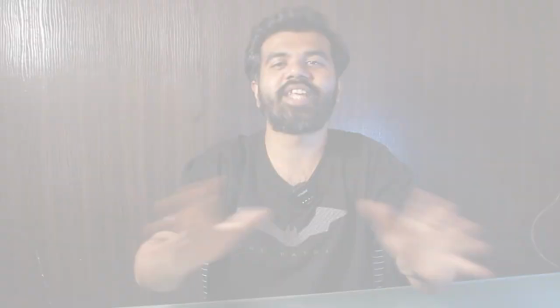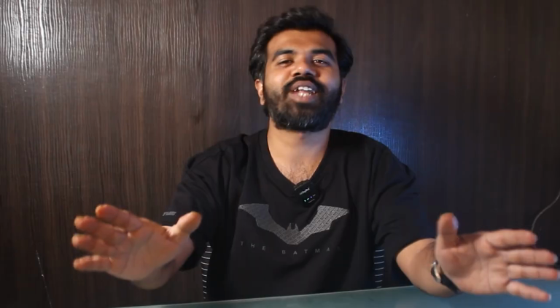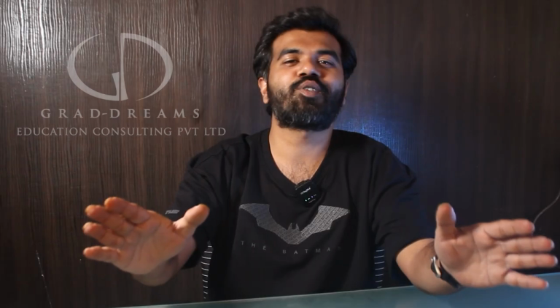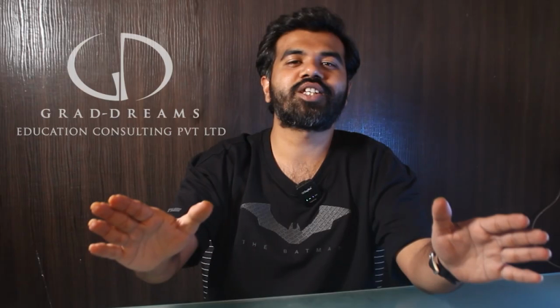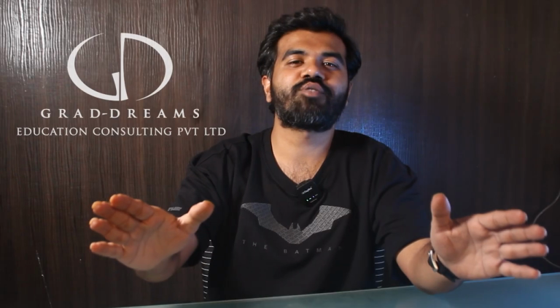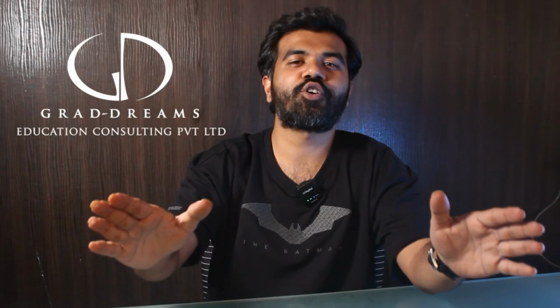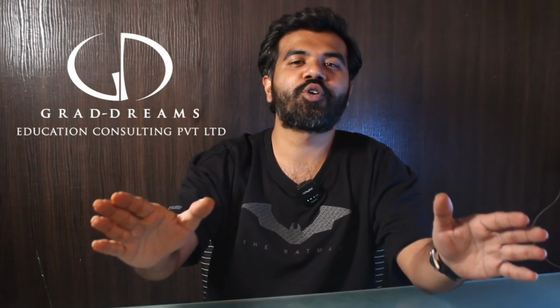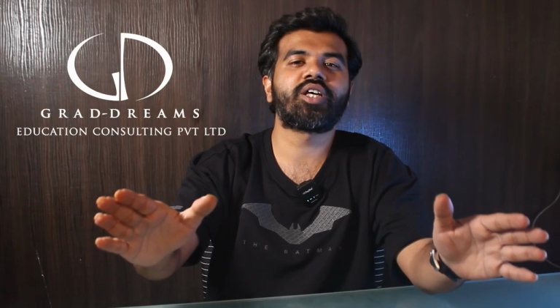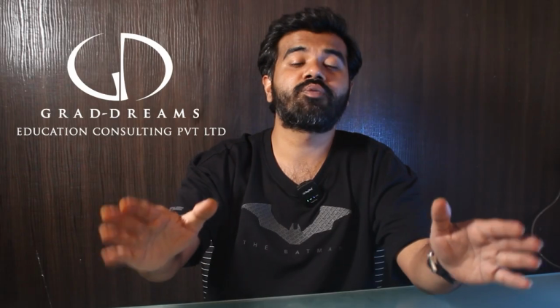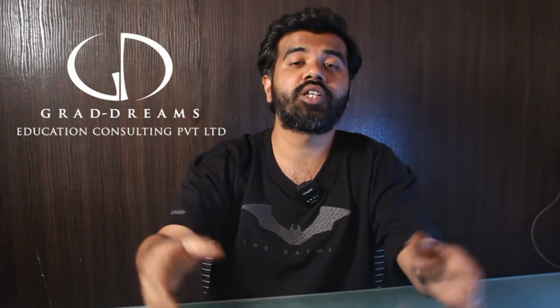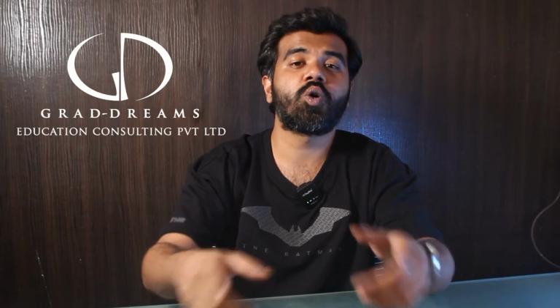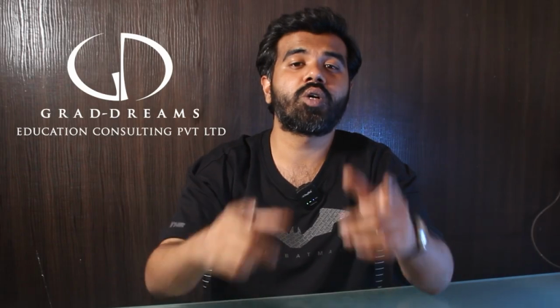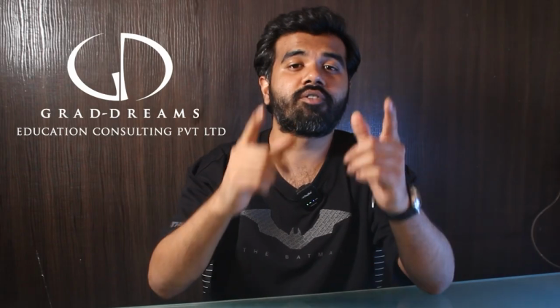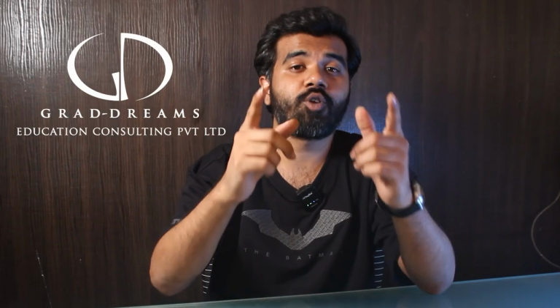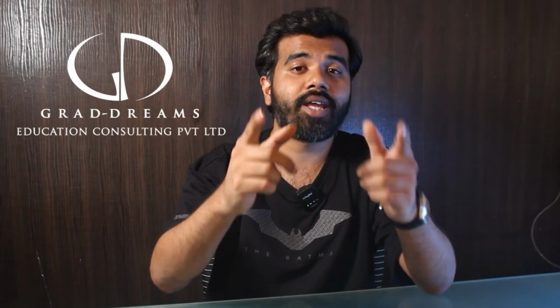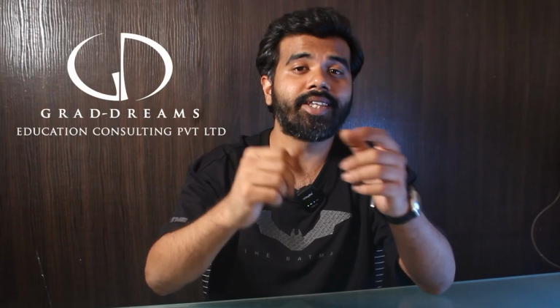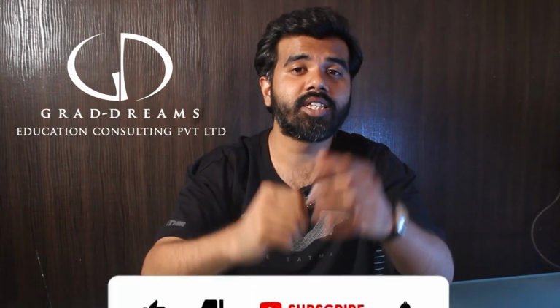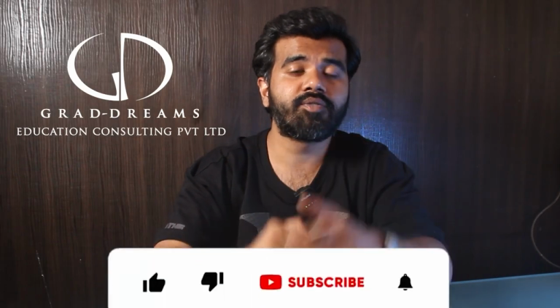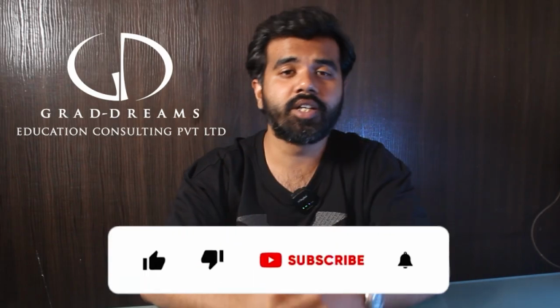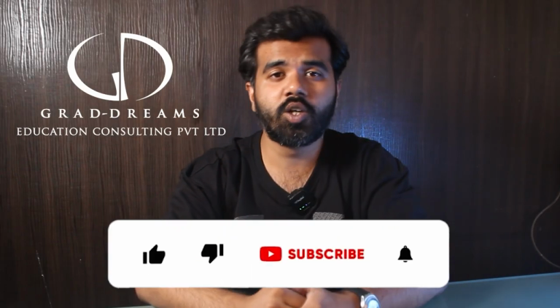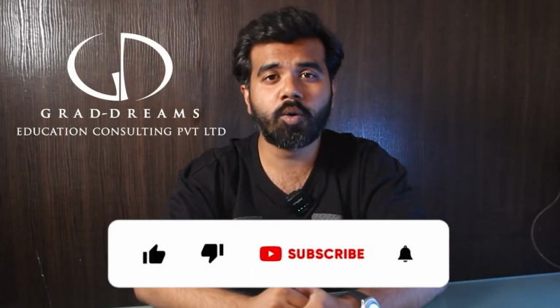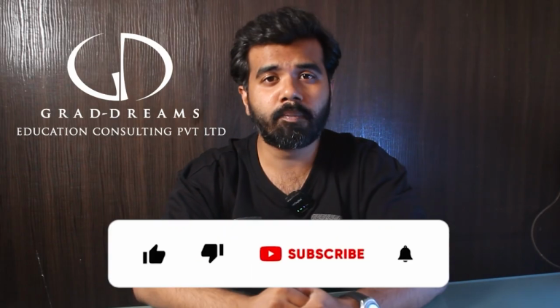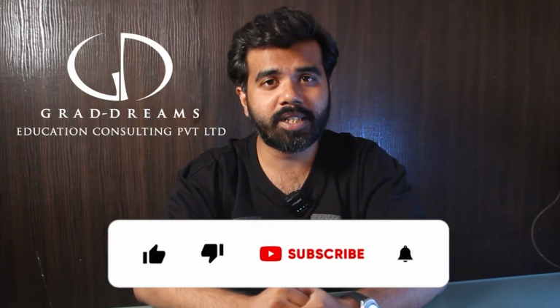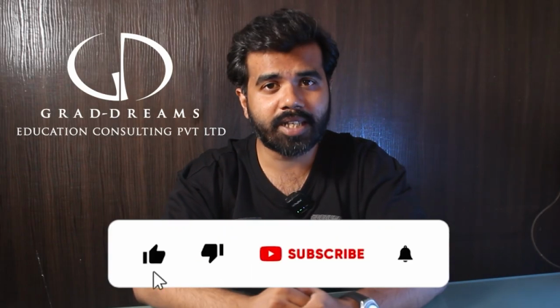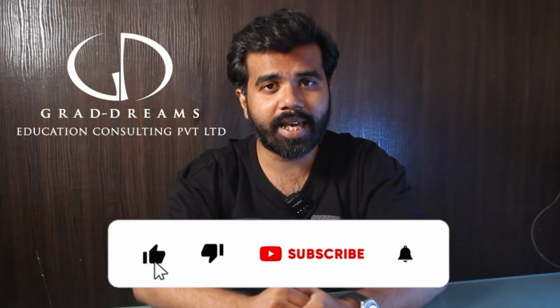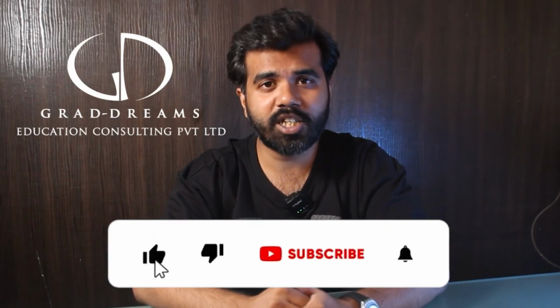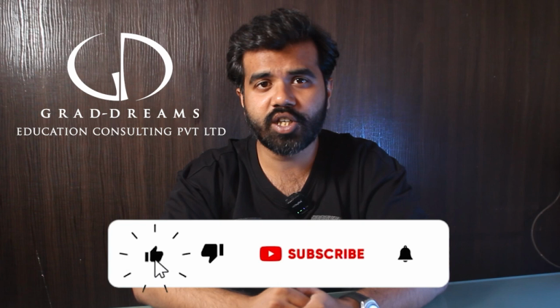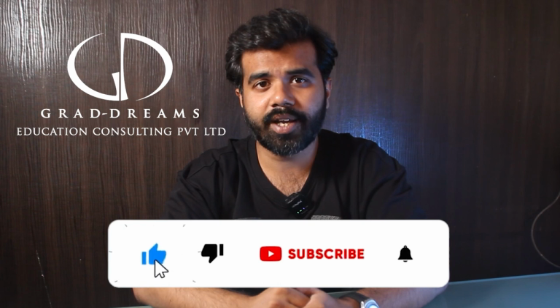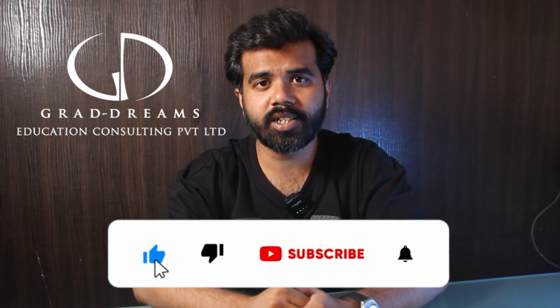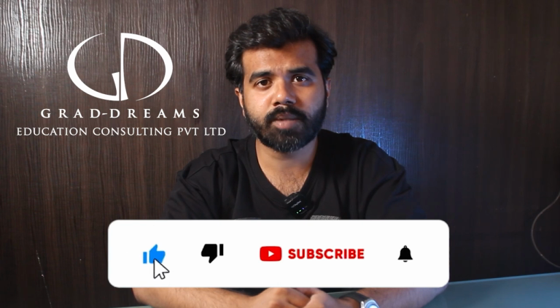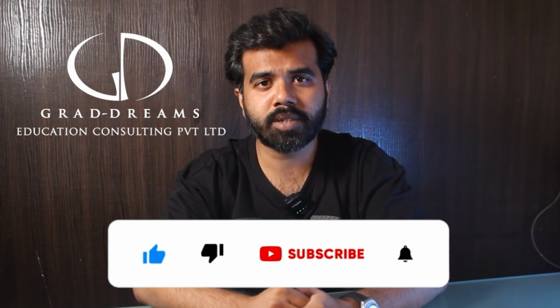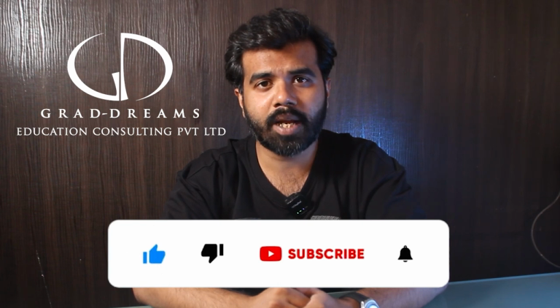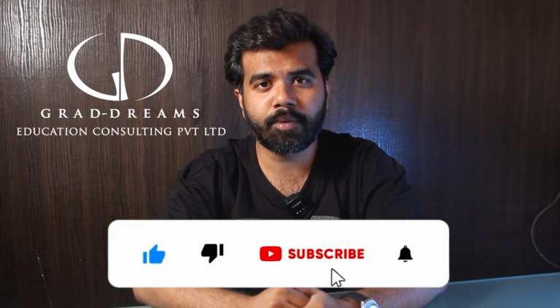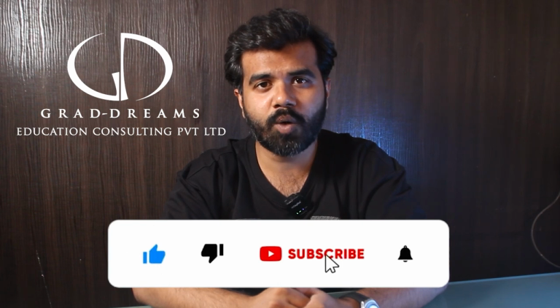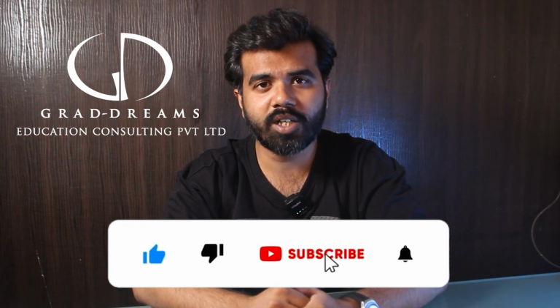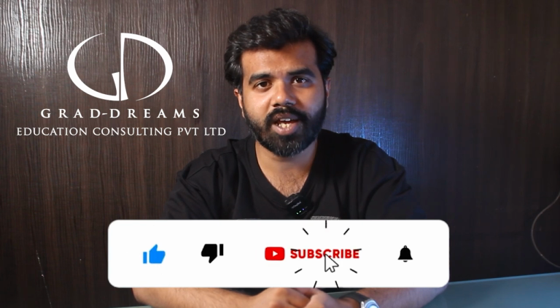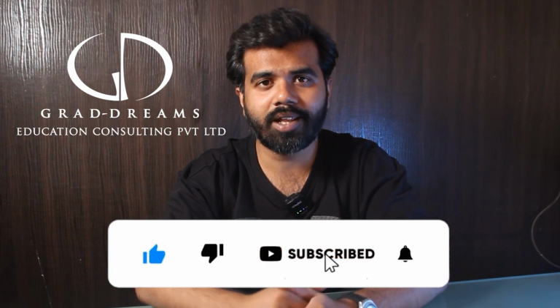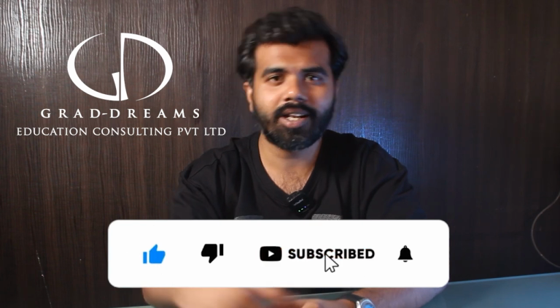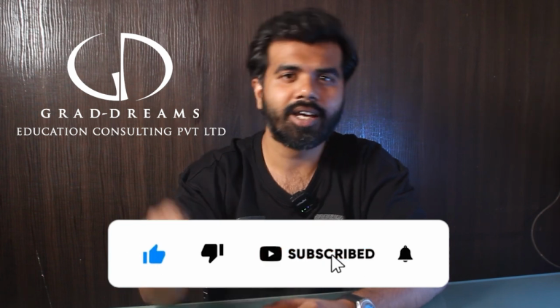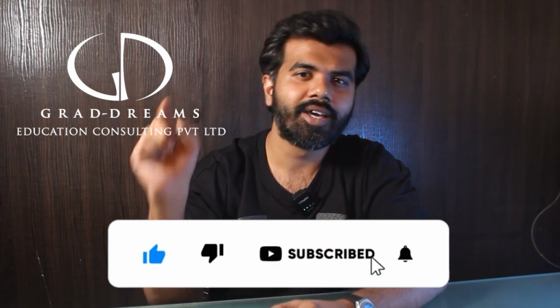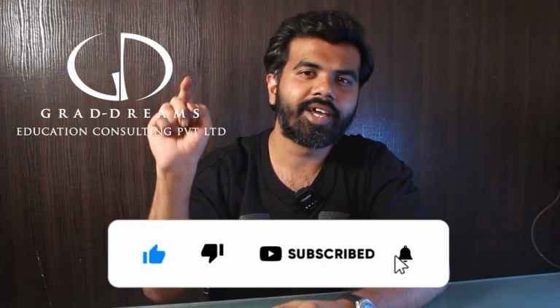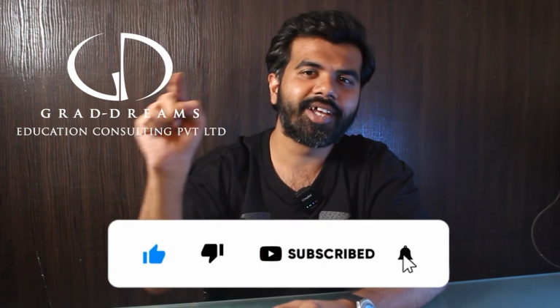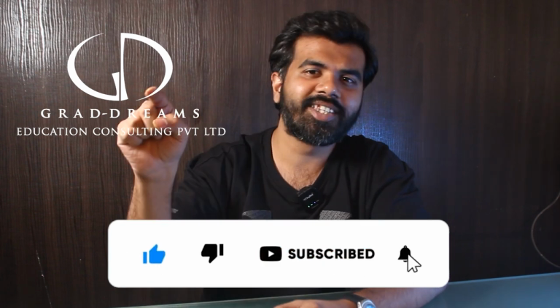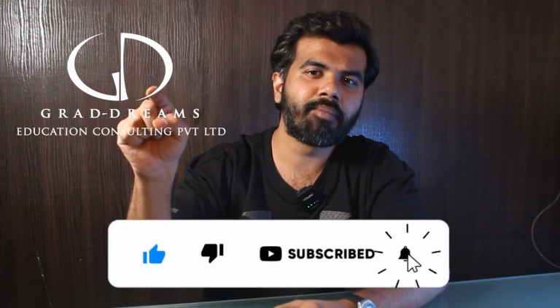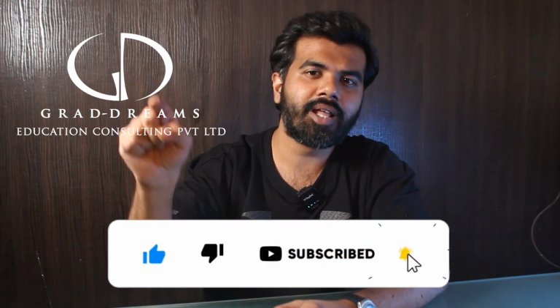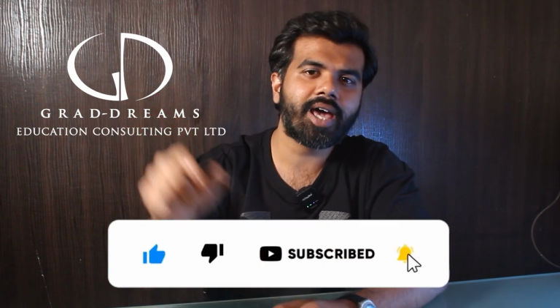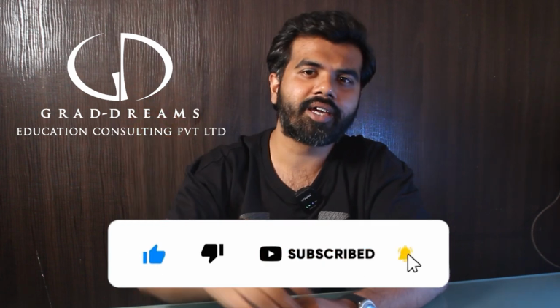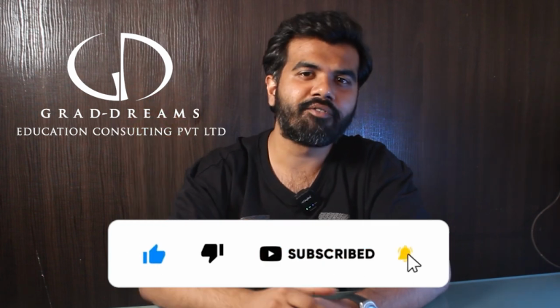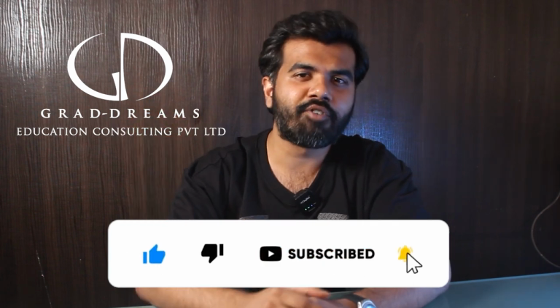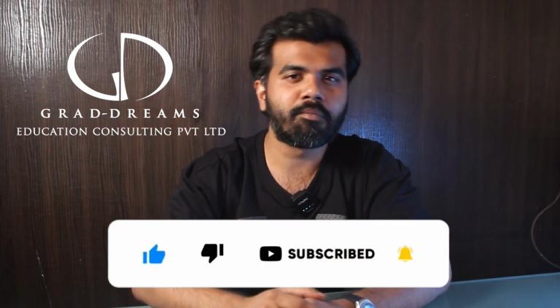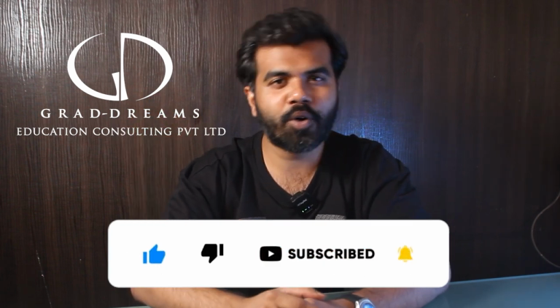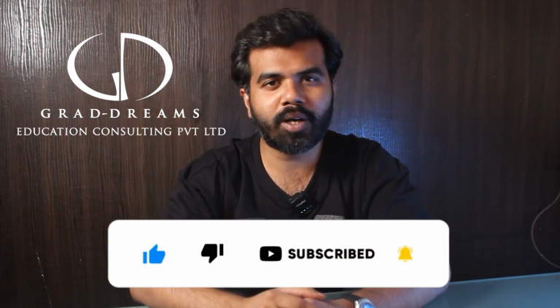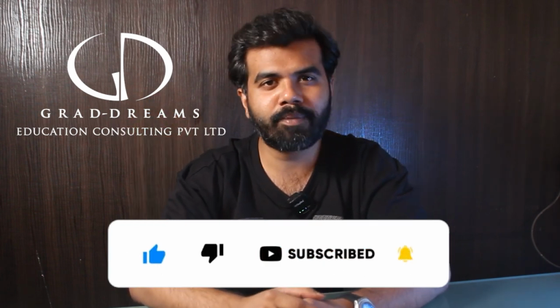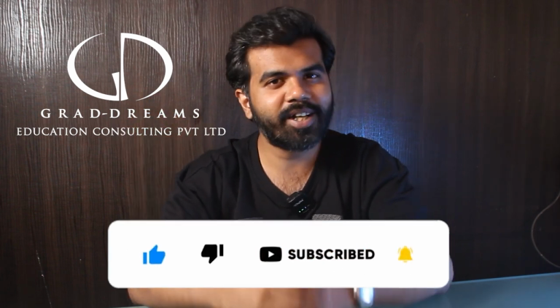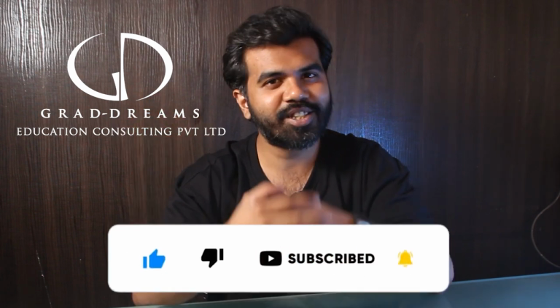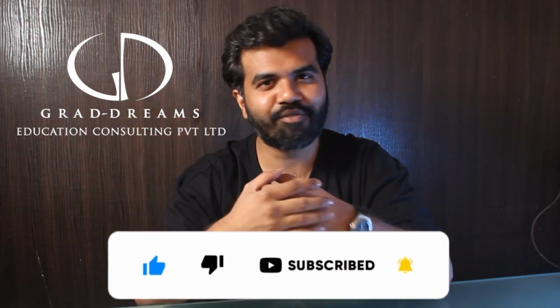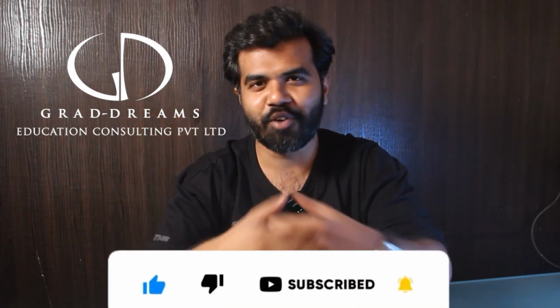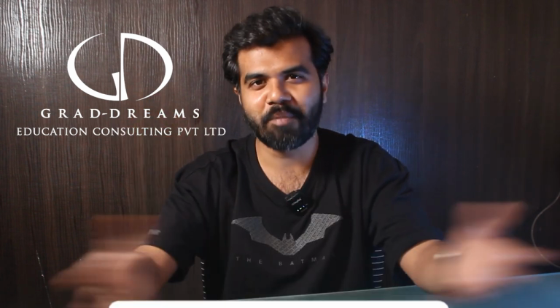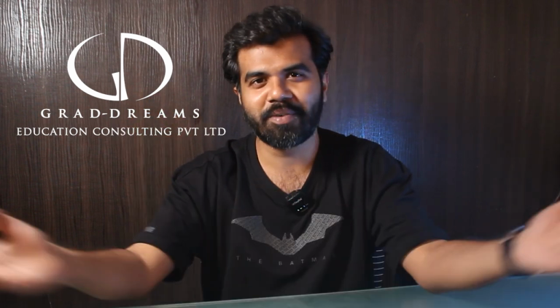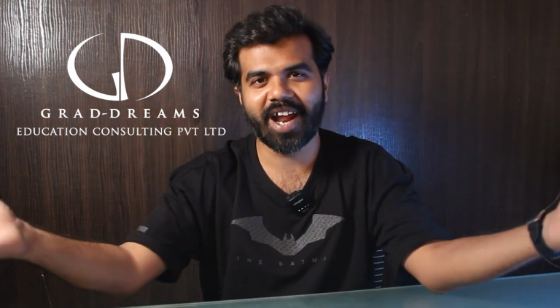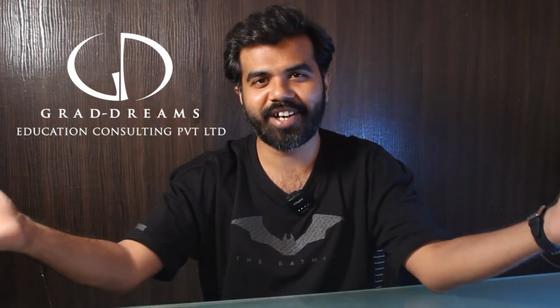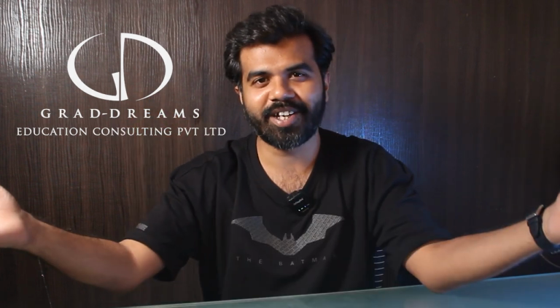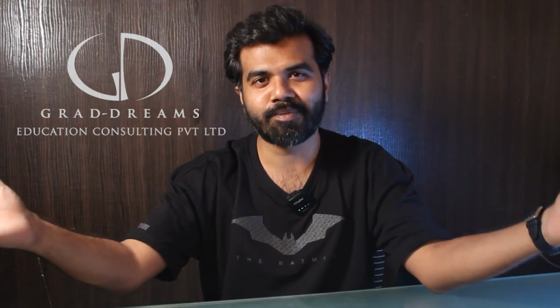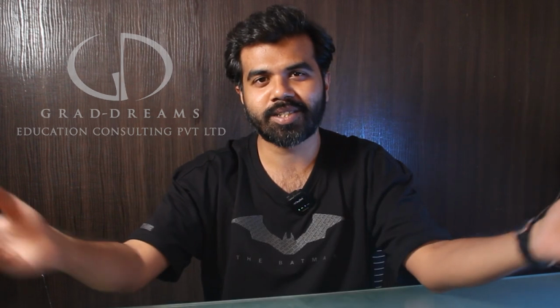That was it for today's video. If you liked this video, please like, share, and subscribe to our channel. Hit the bell icon for more updates from GradDreams.